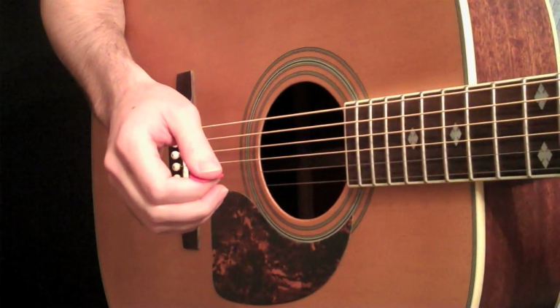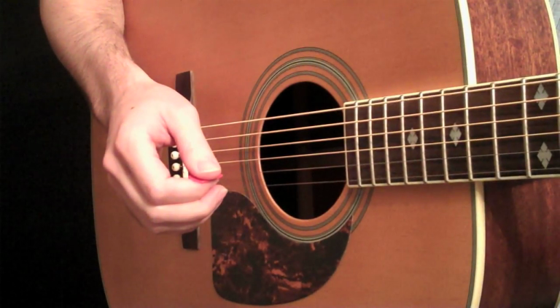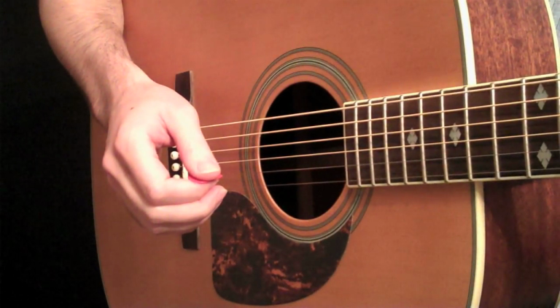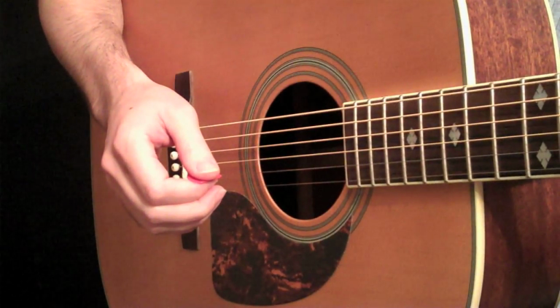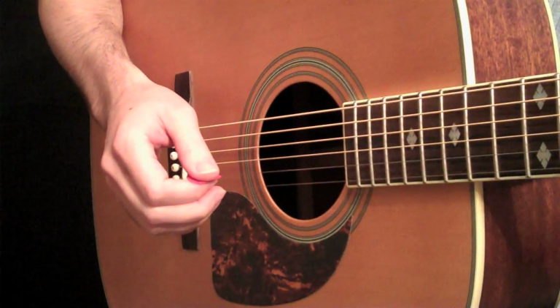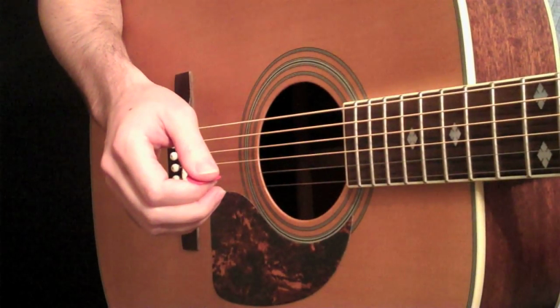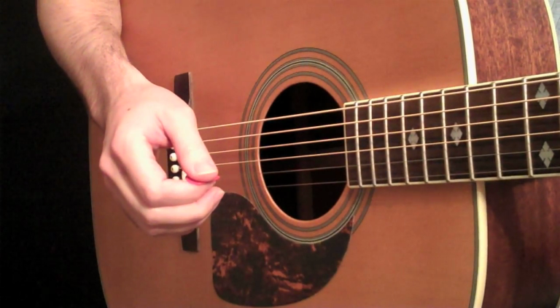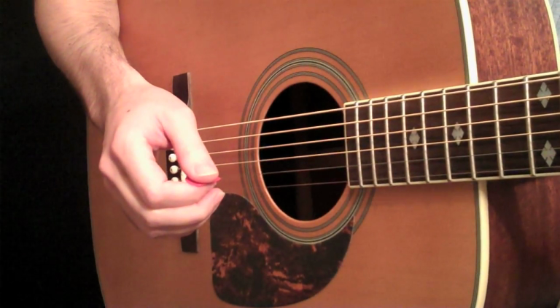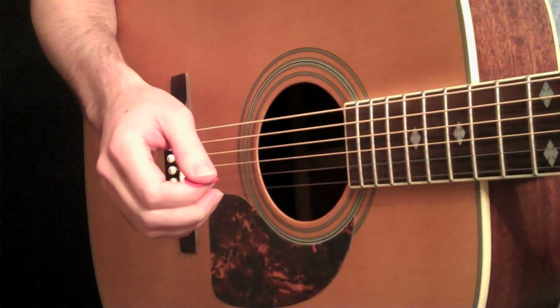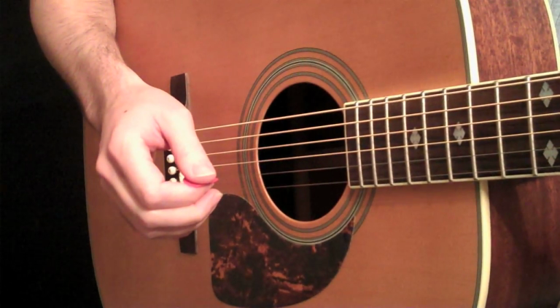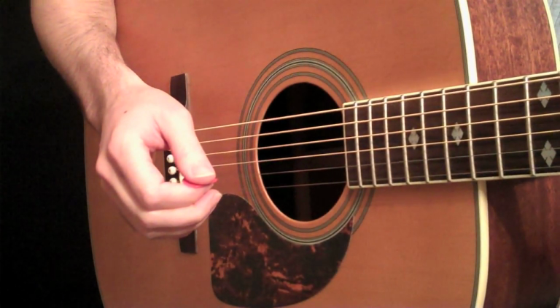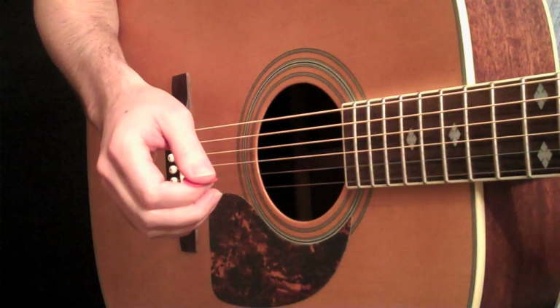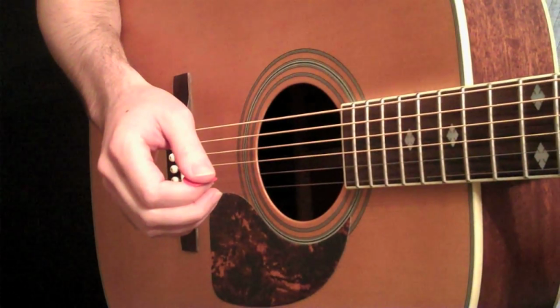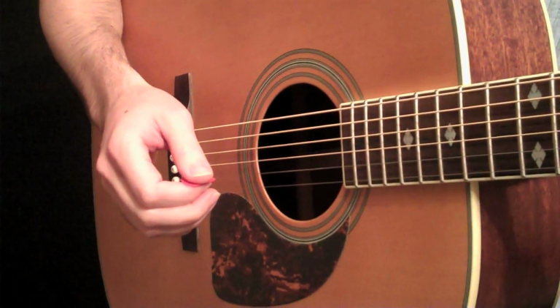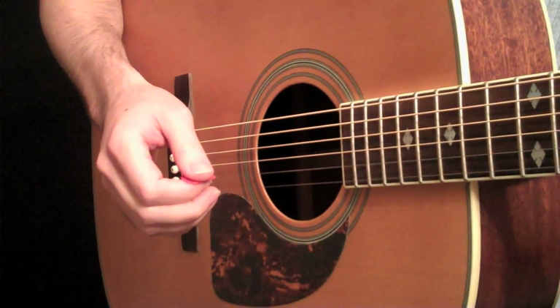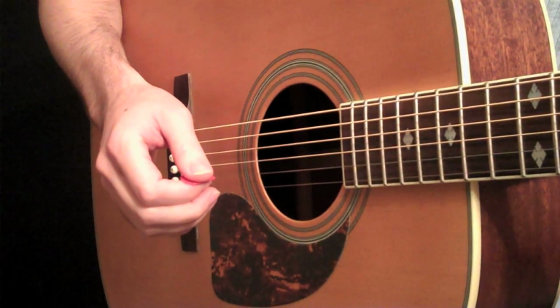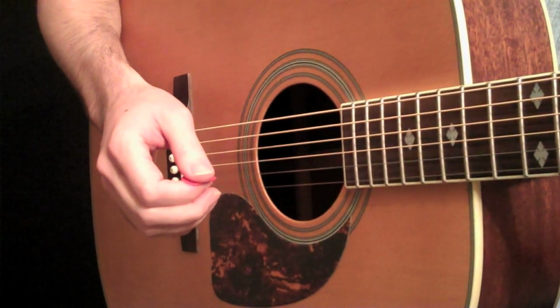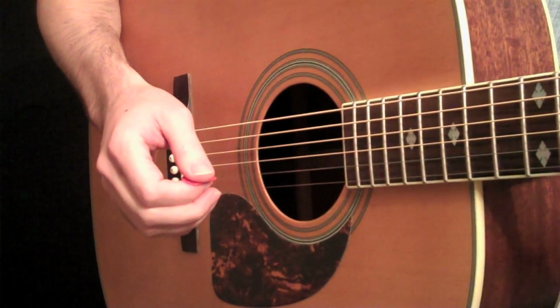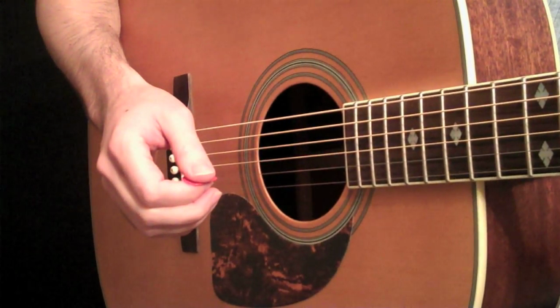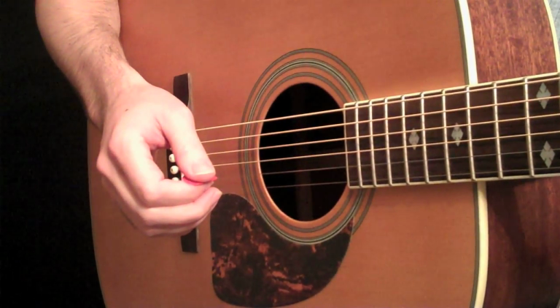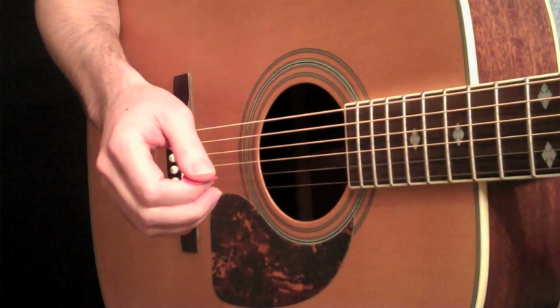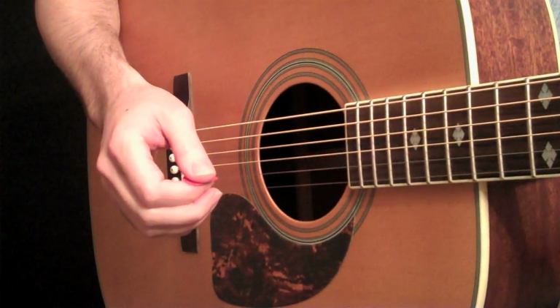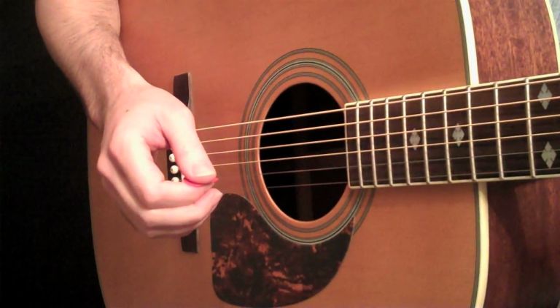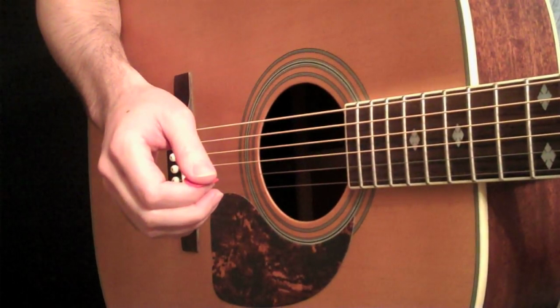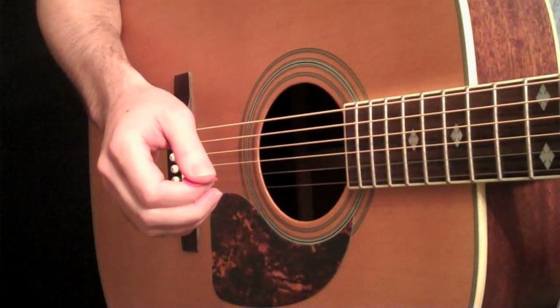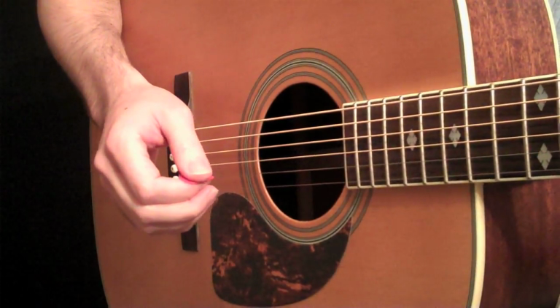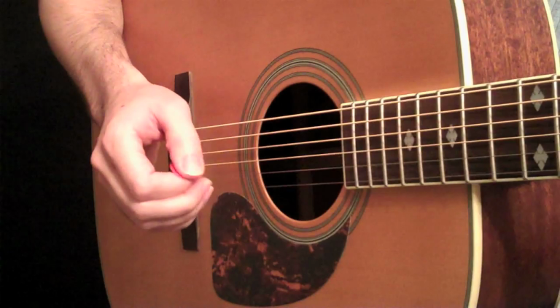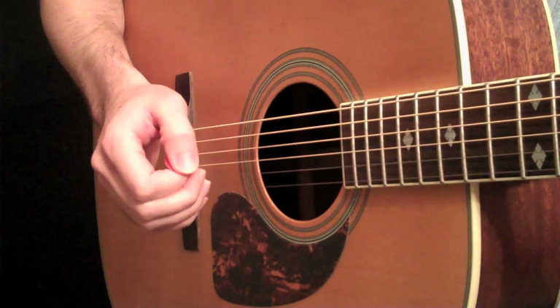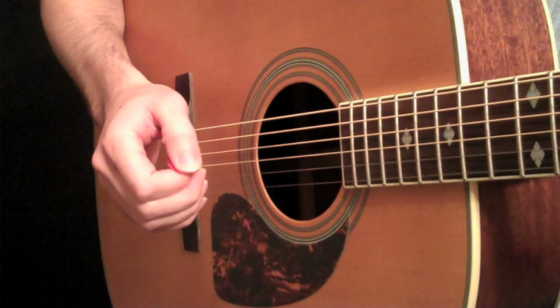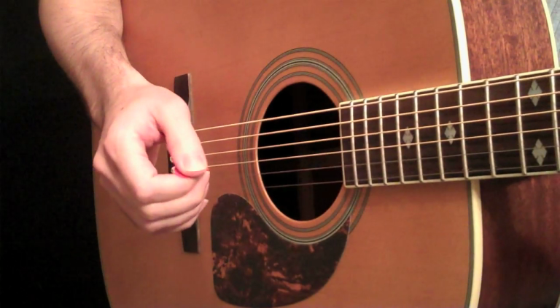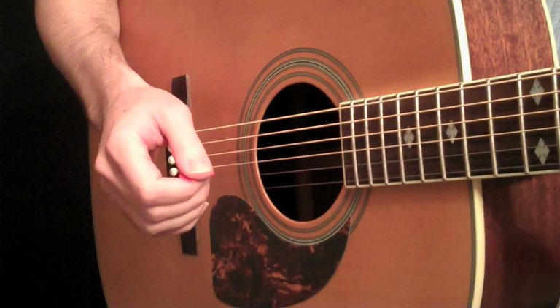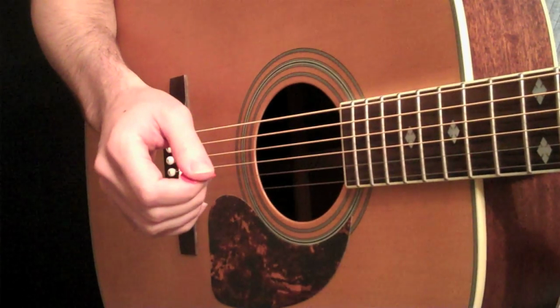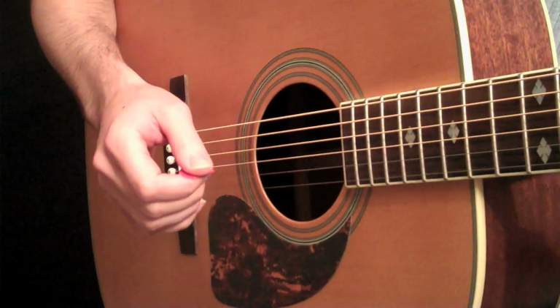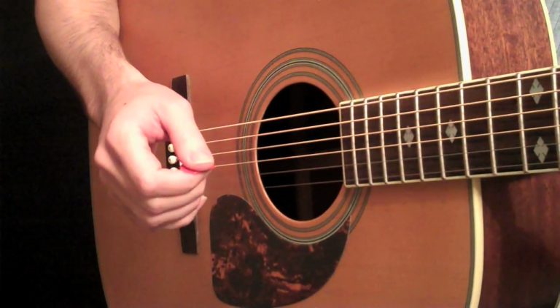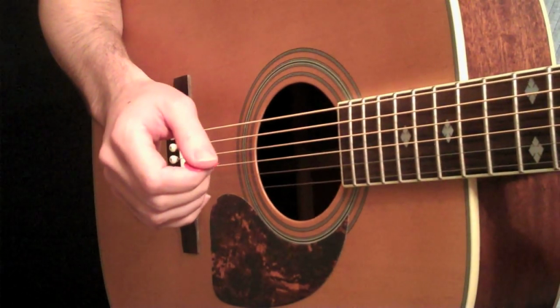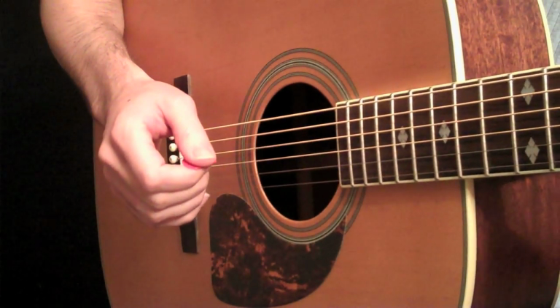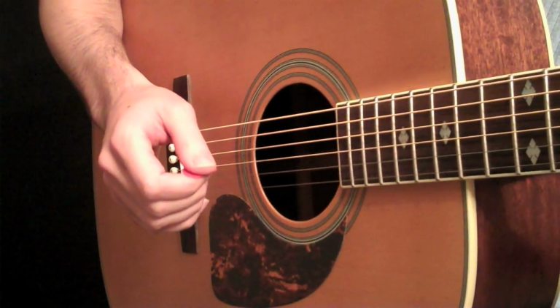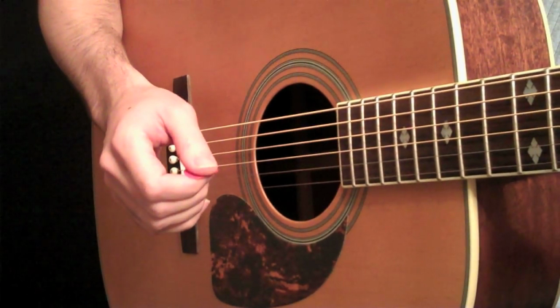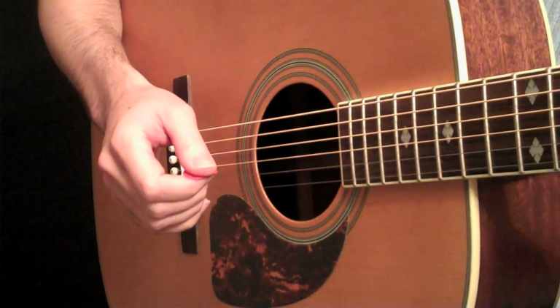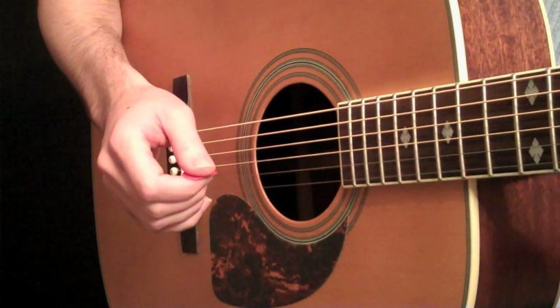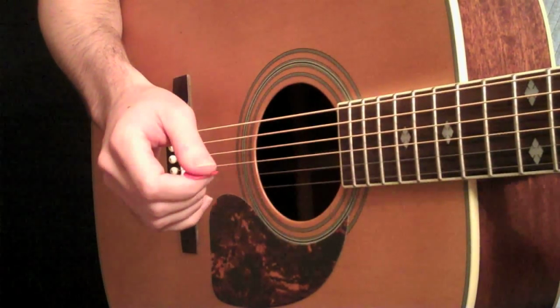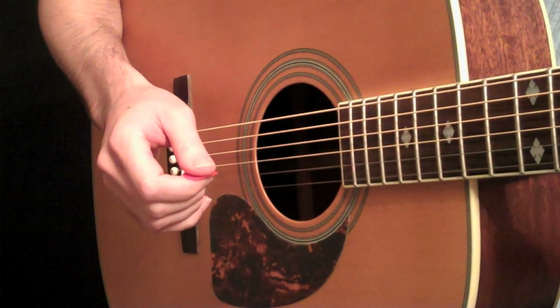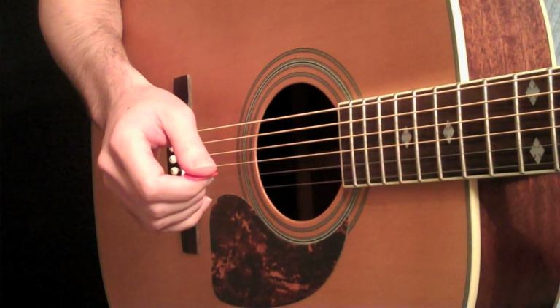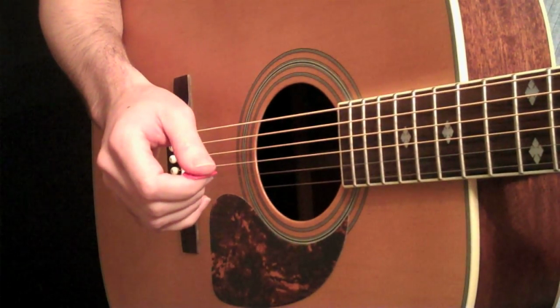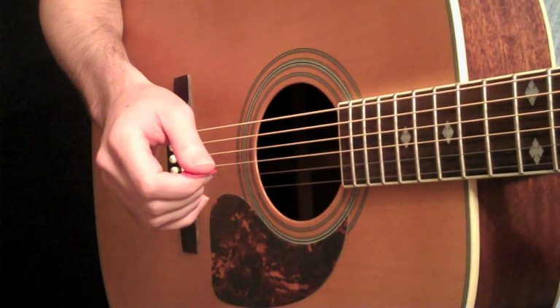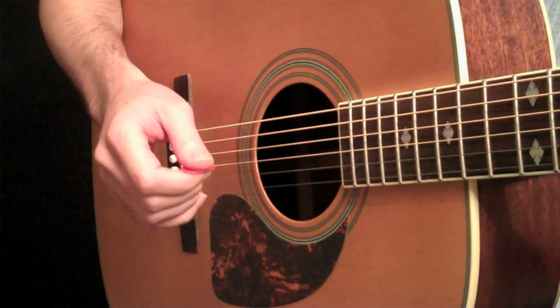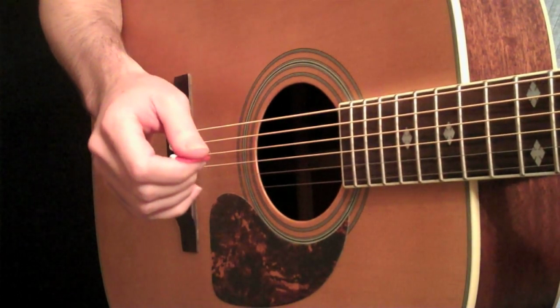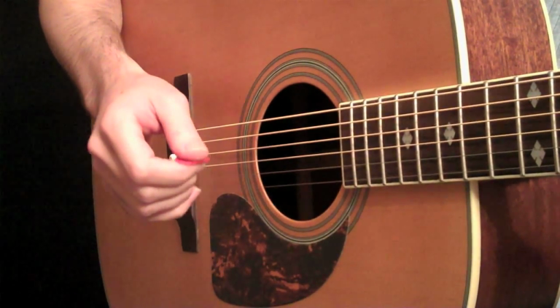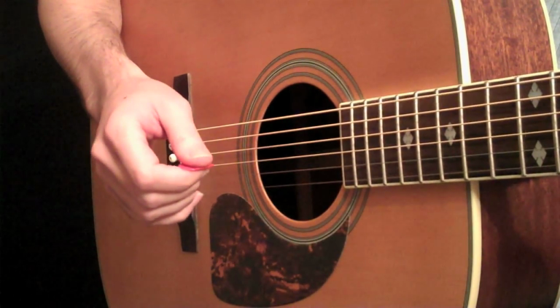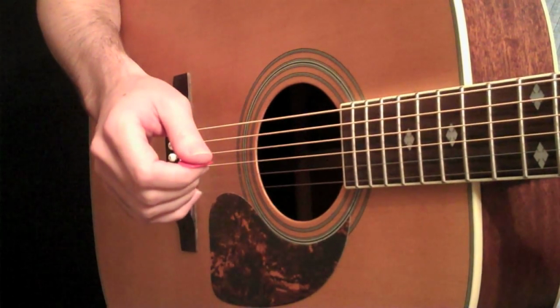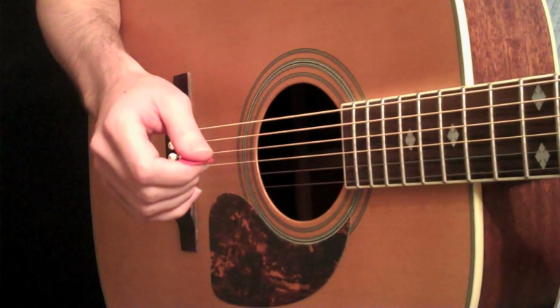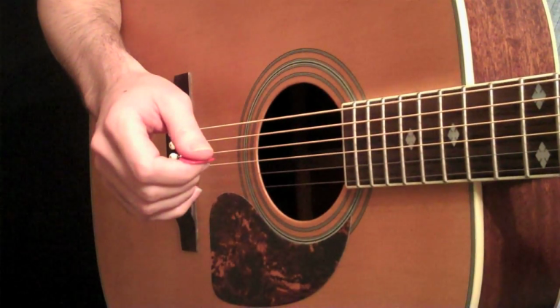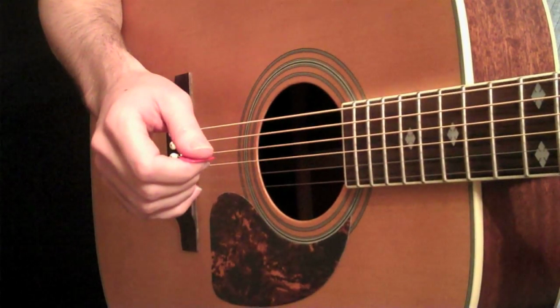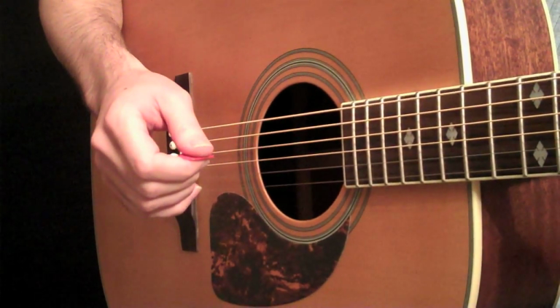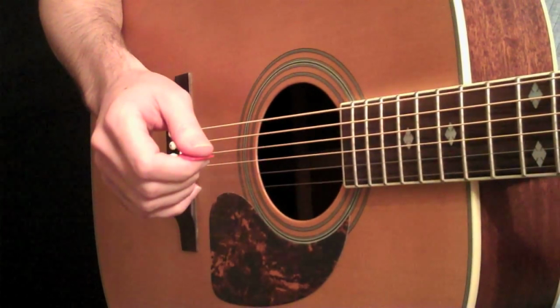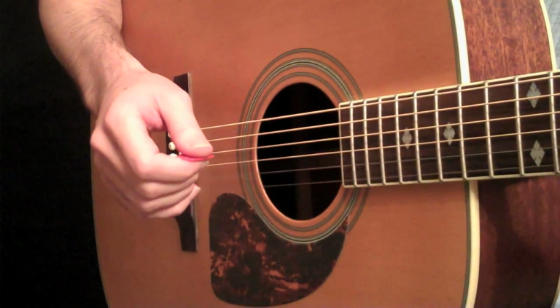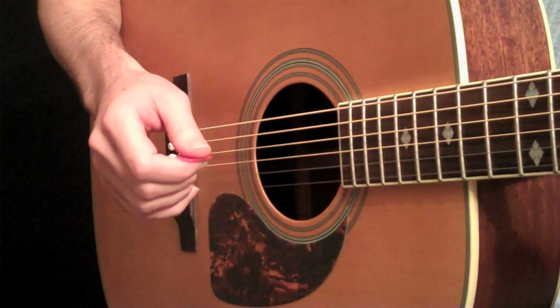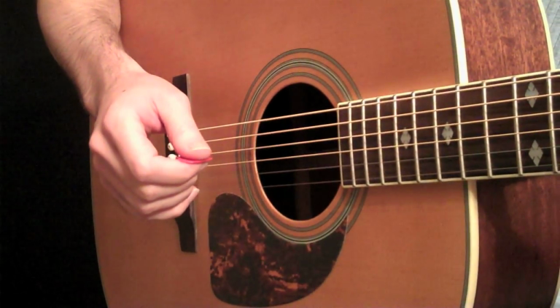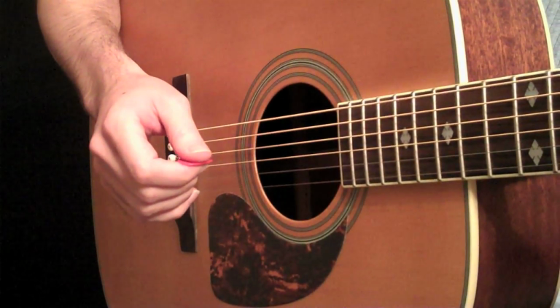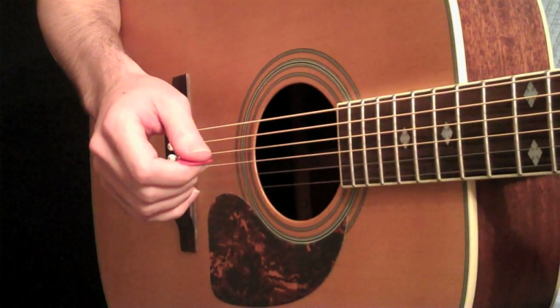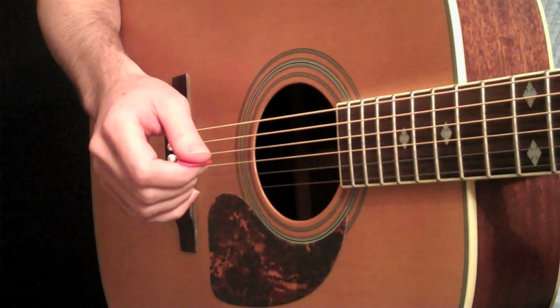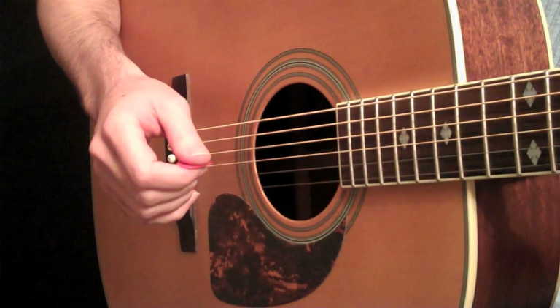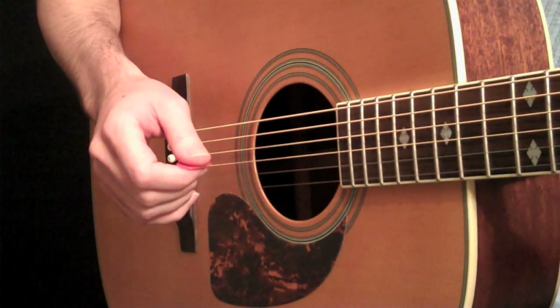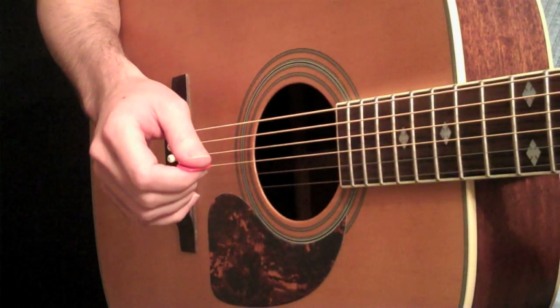Hey everybody, Carl Brown here again. Today we're going to talk about some percussive acoustic guitar techniques.